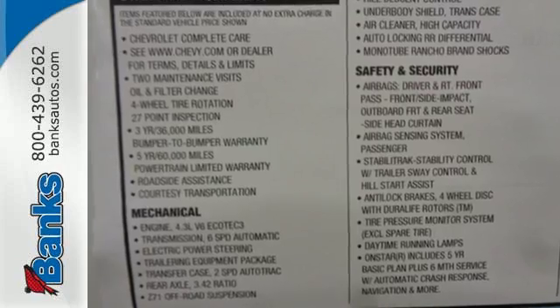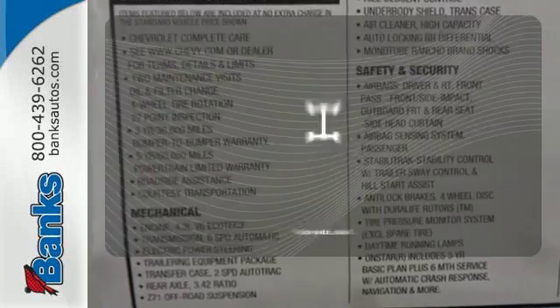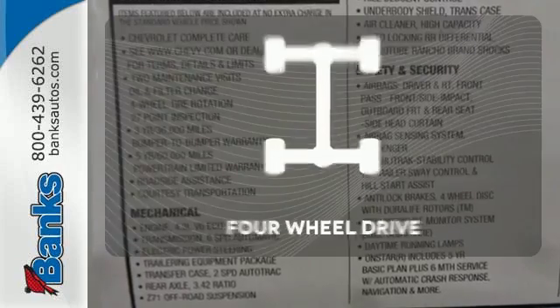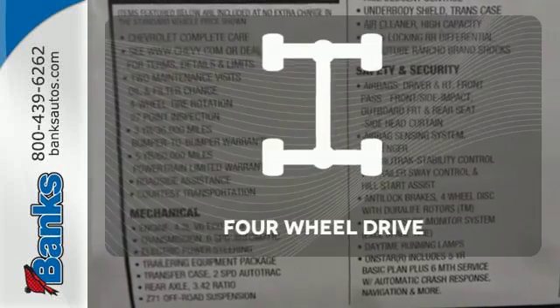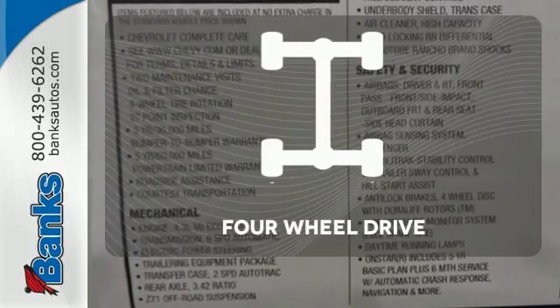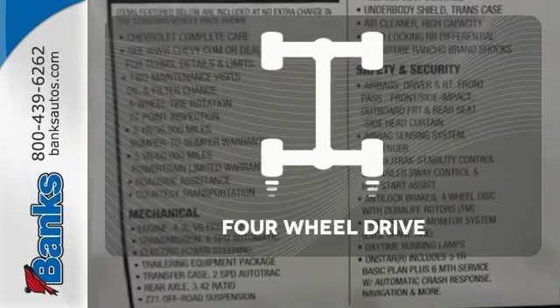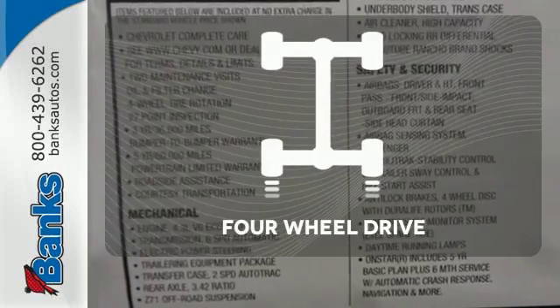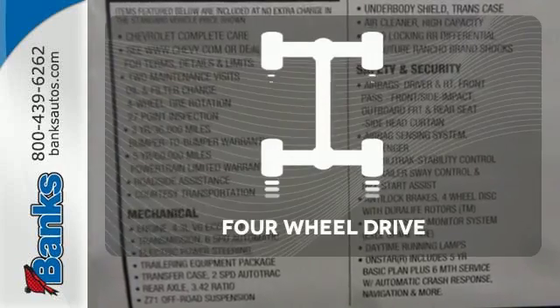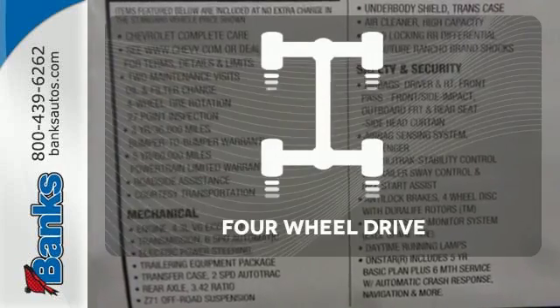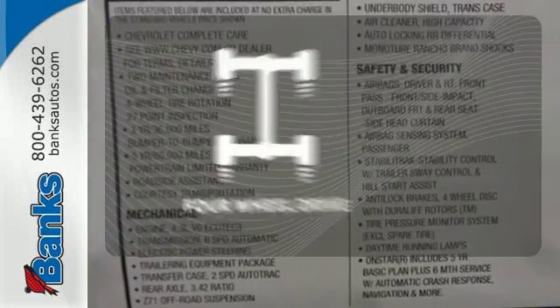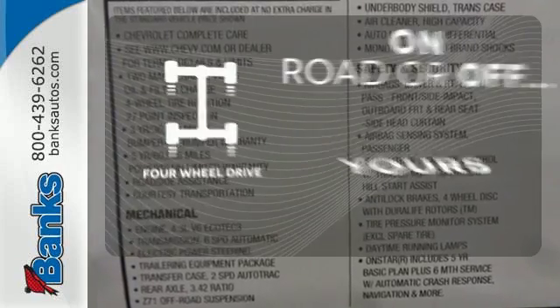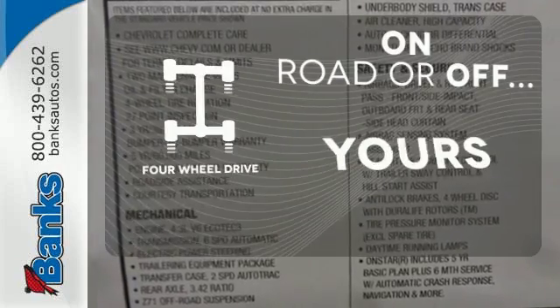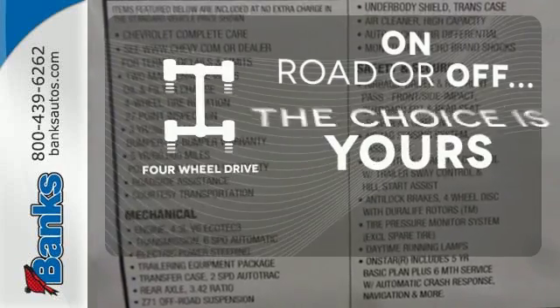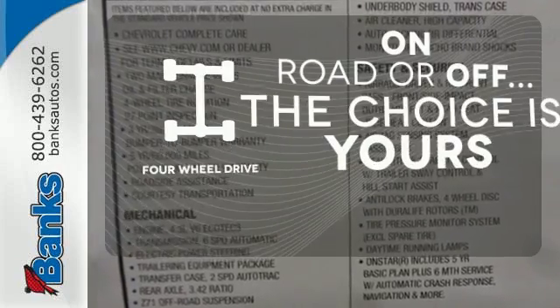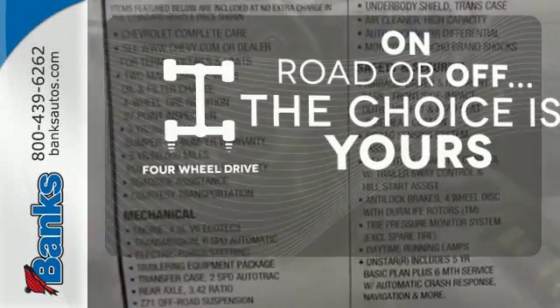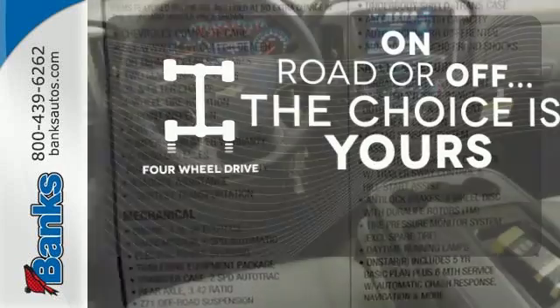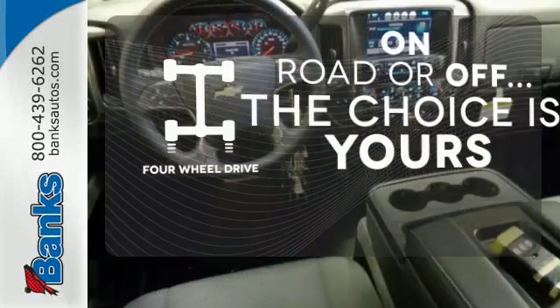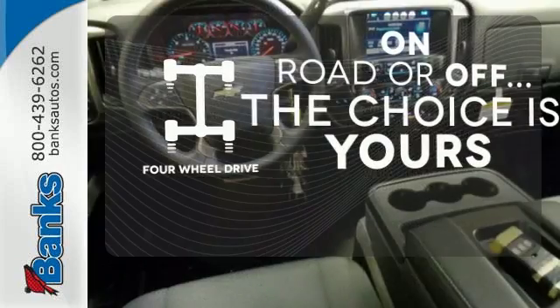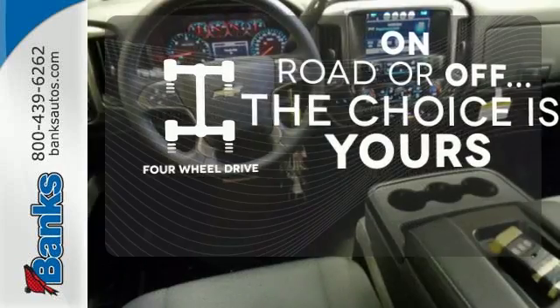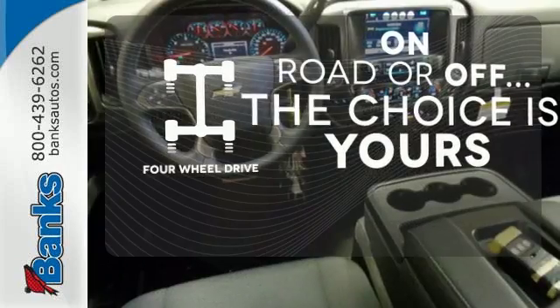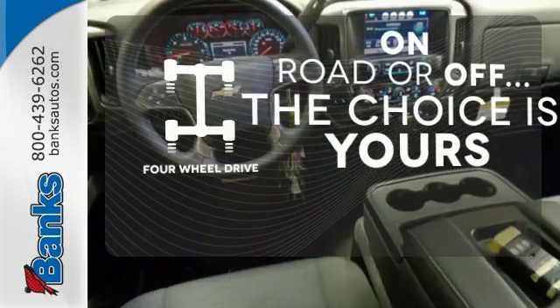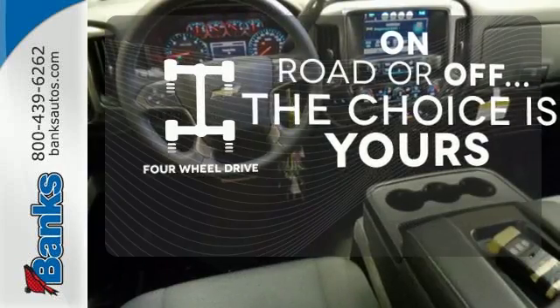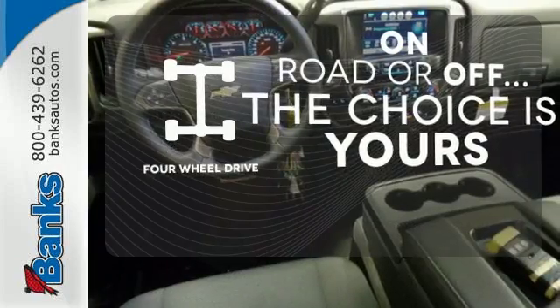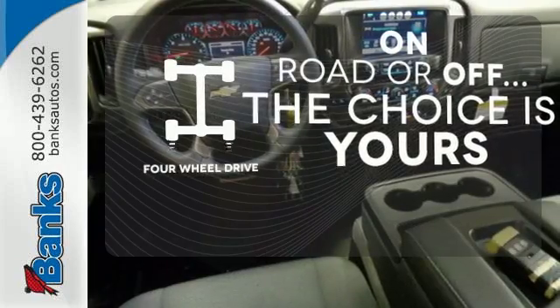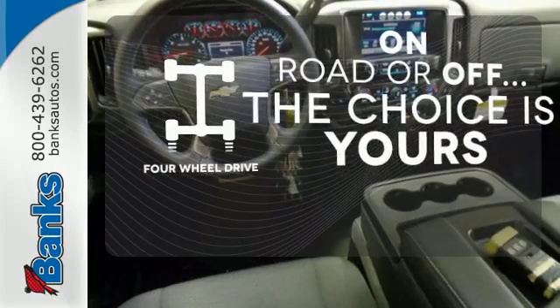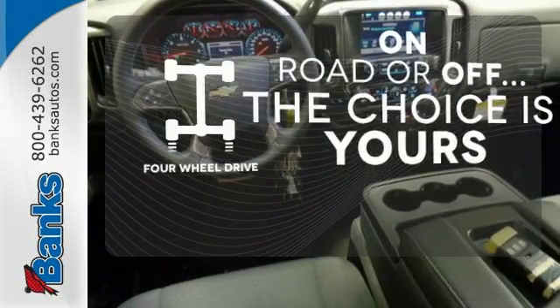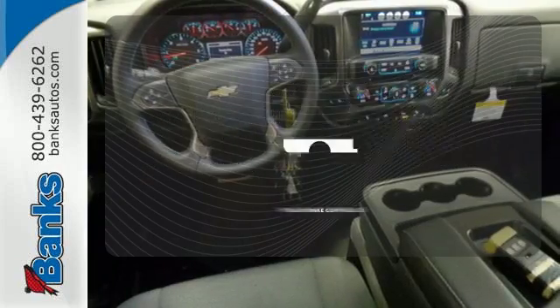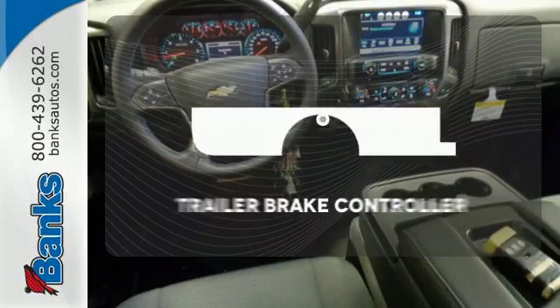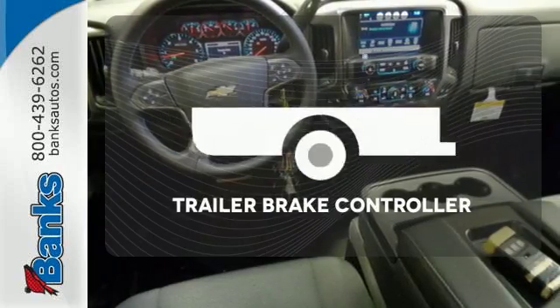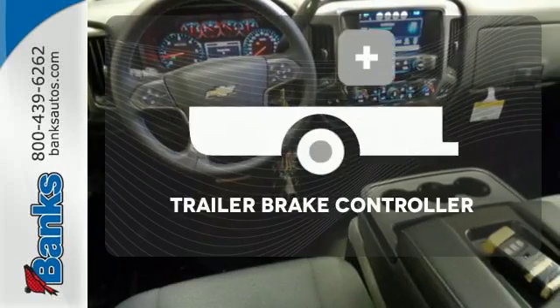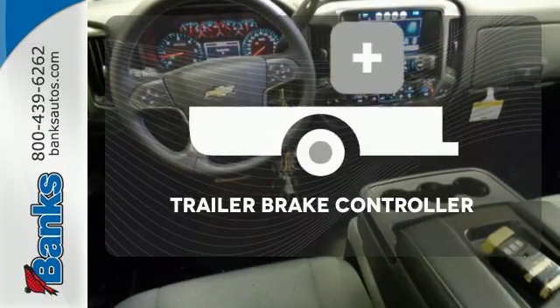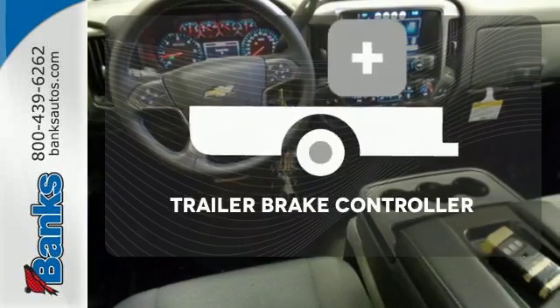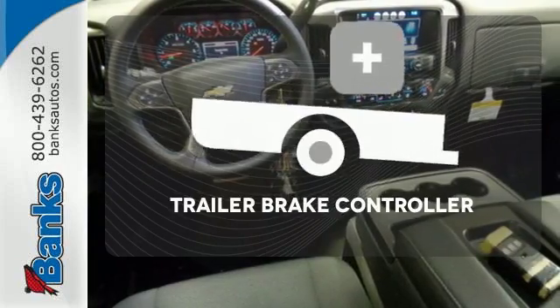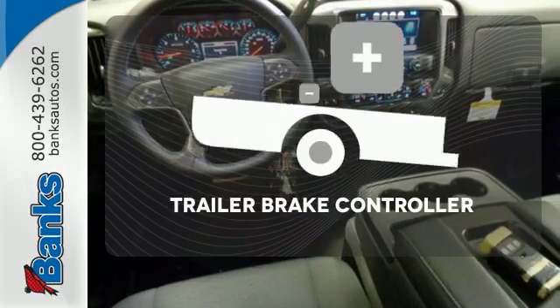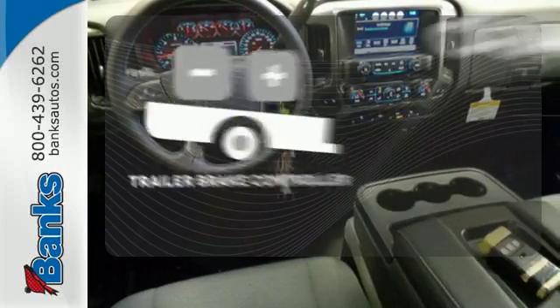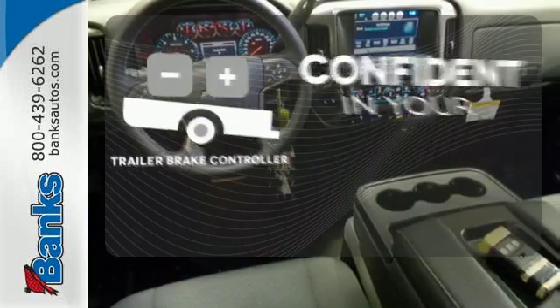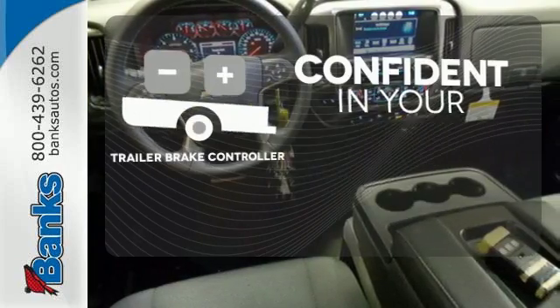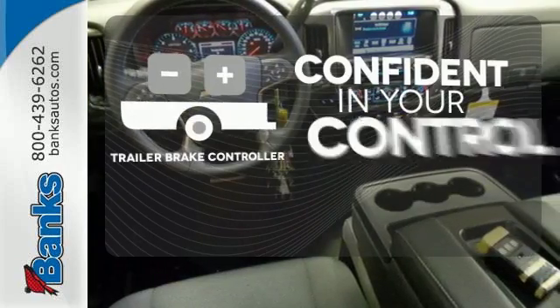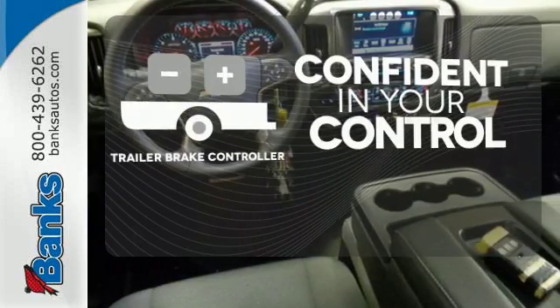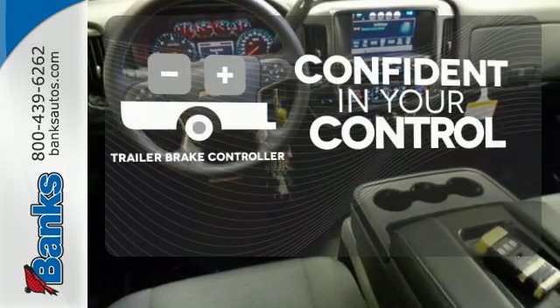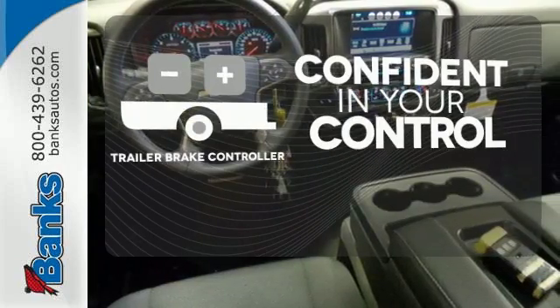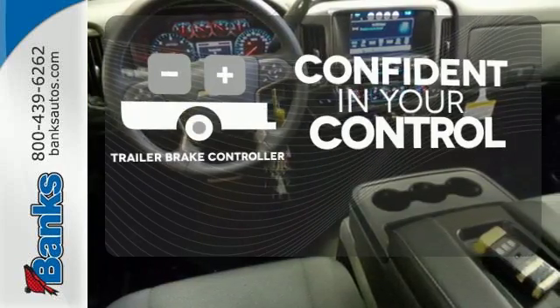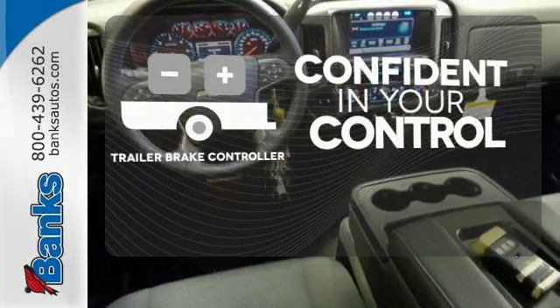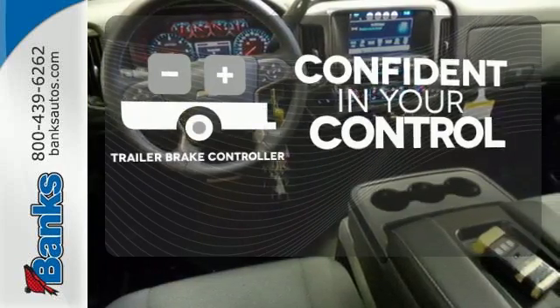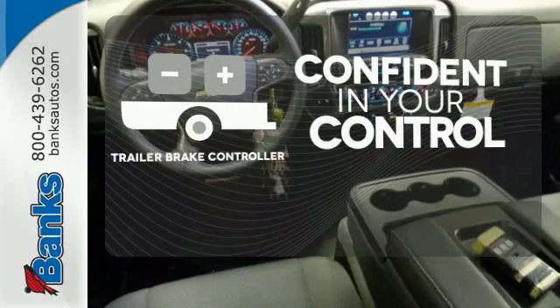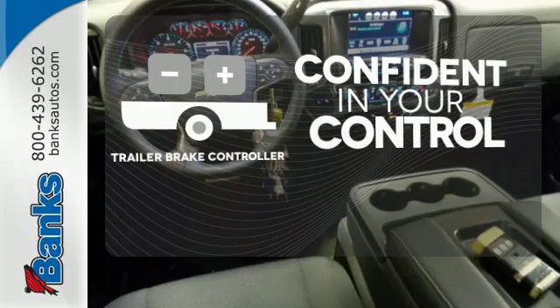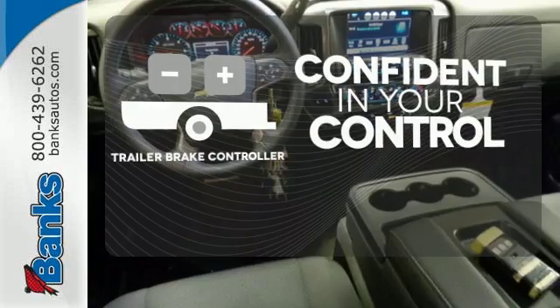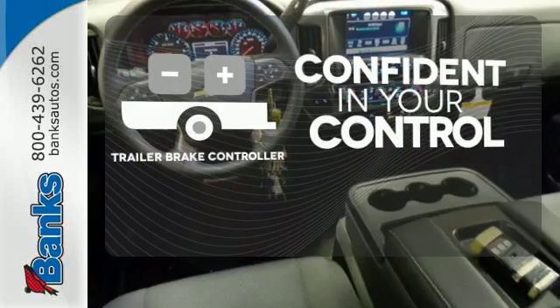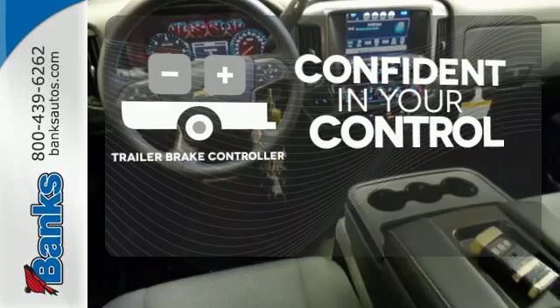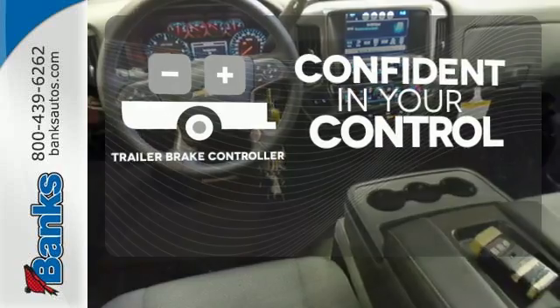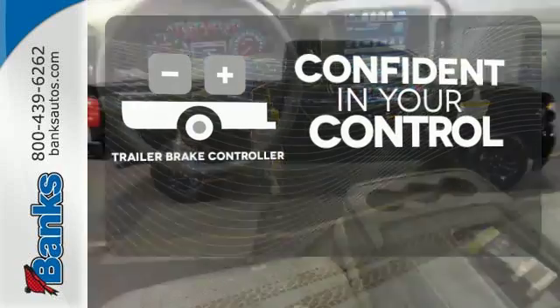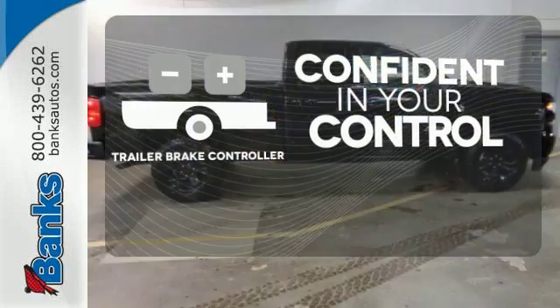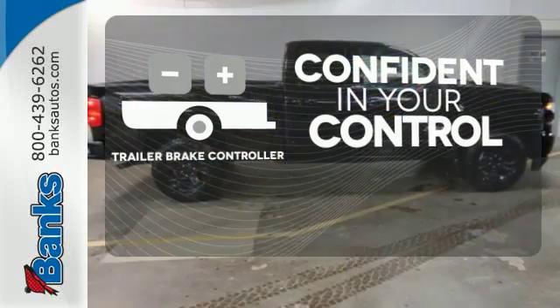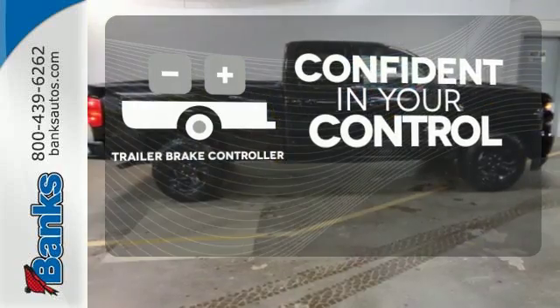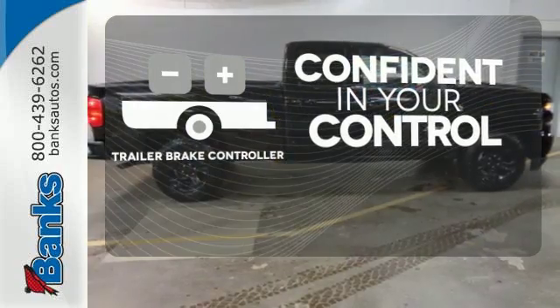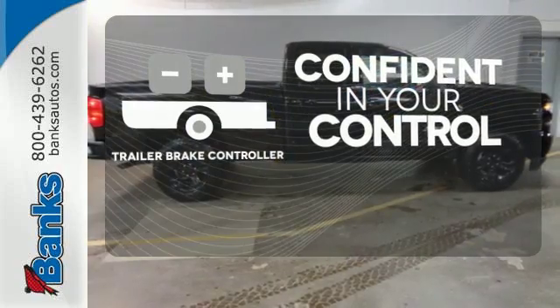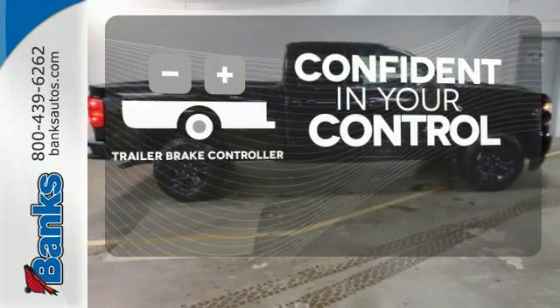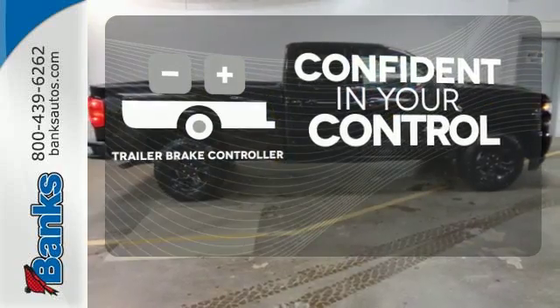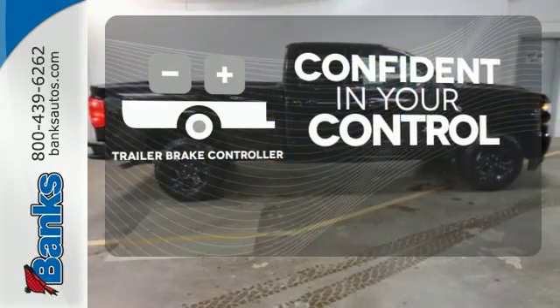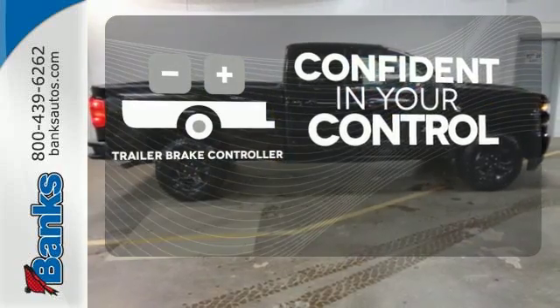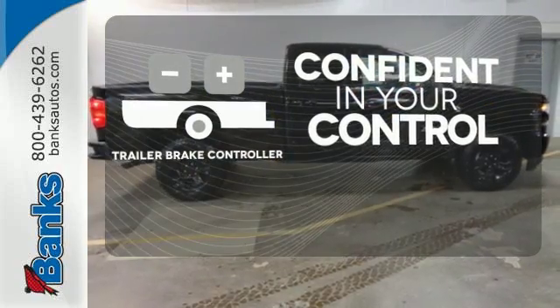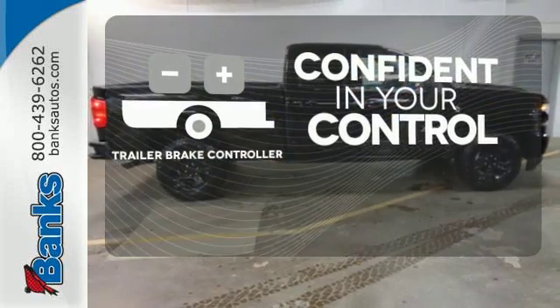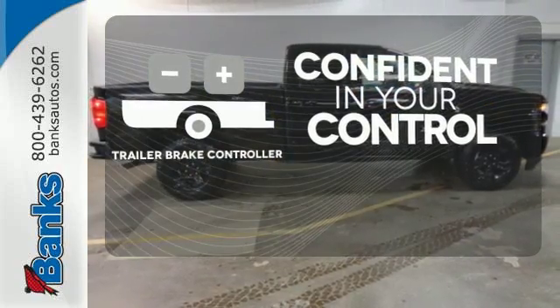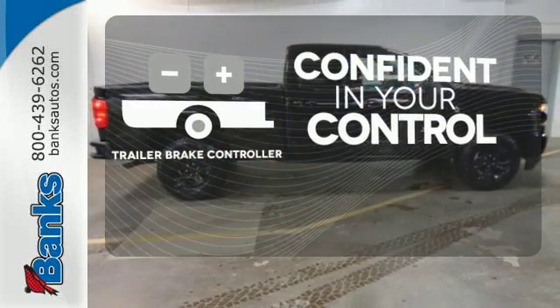The four-wheel drive allows you to go anywhere. Feel confident in your vehicle's stopping ability and control with the trailer brake controller.